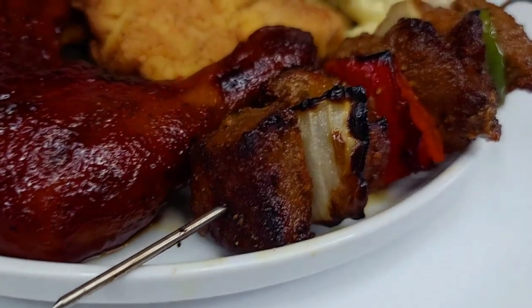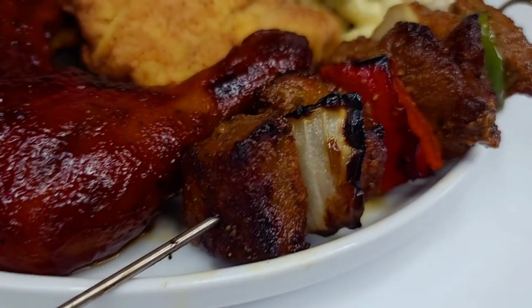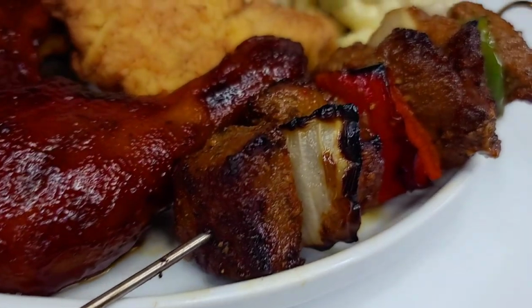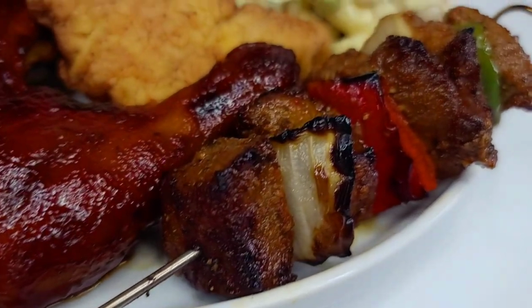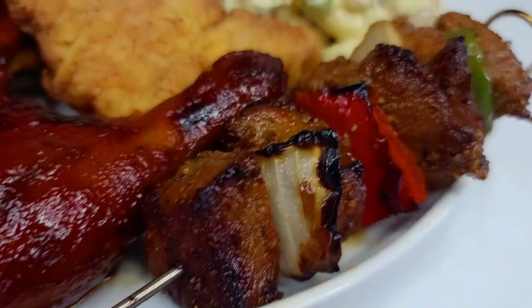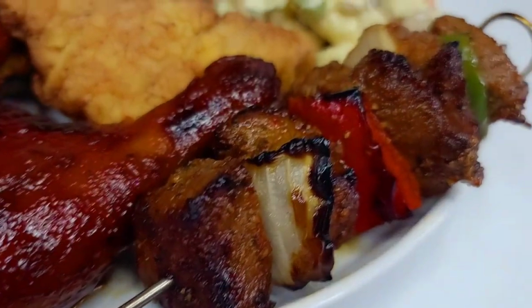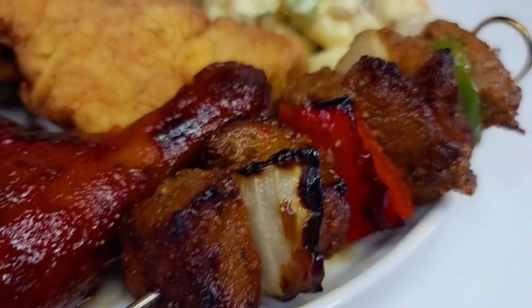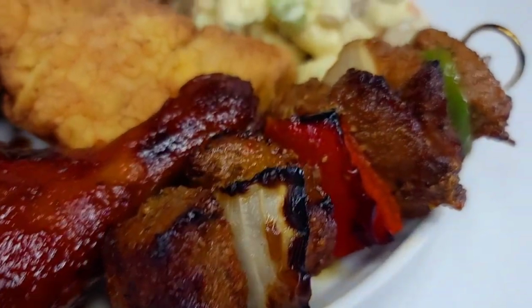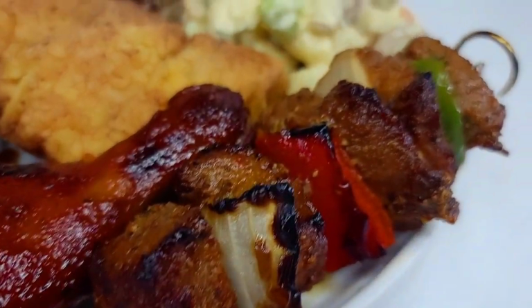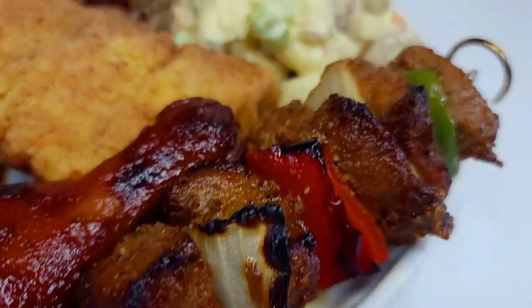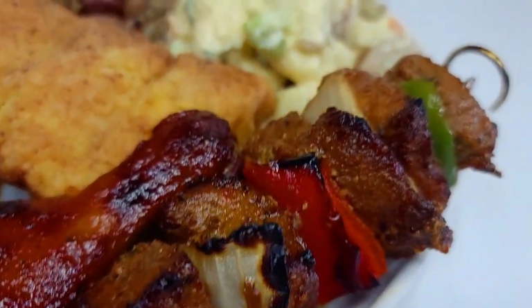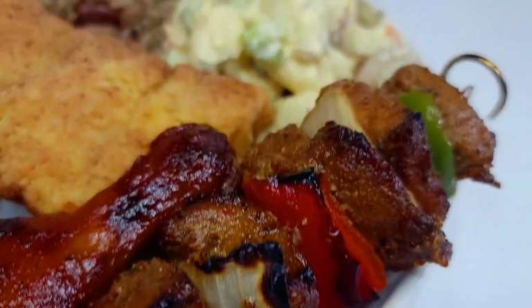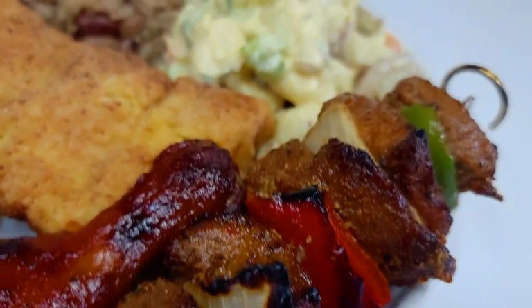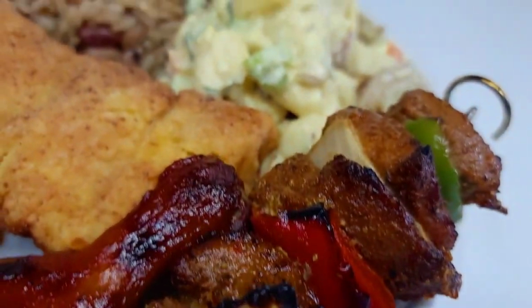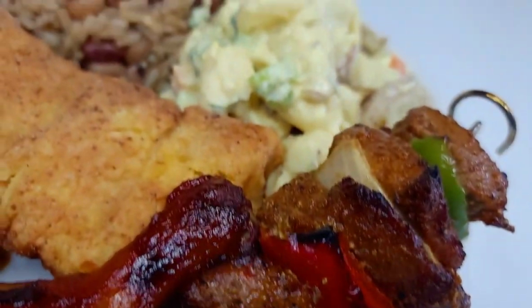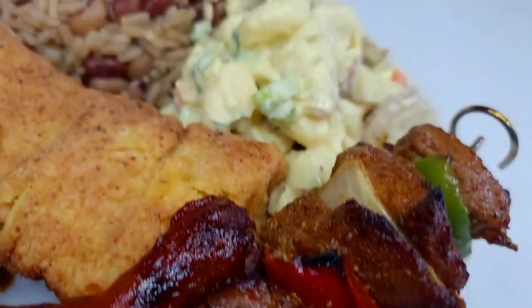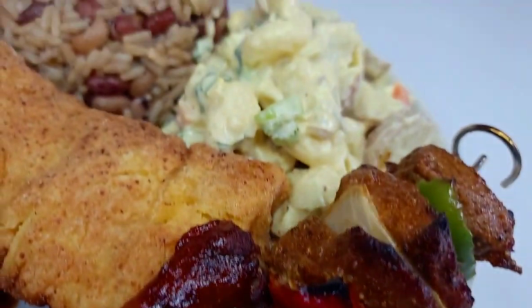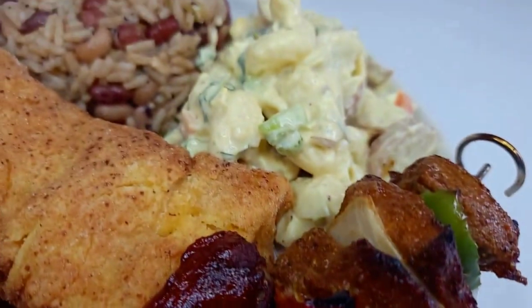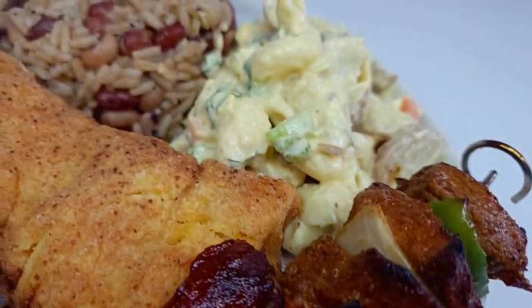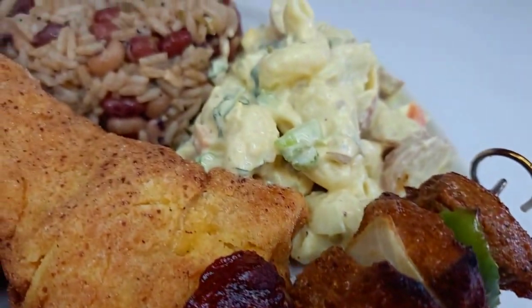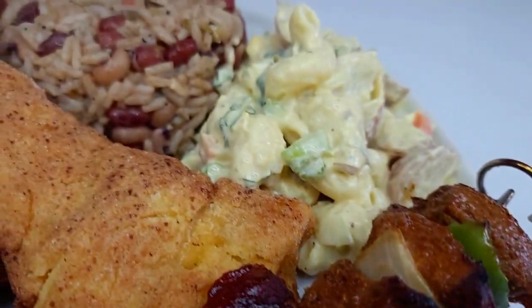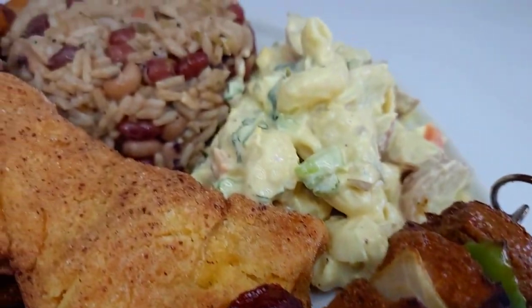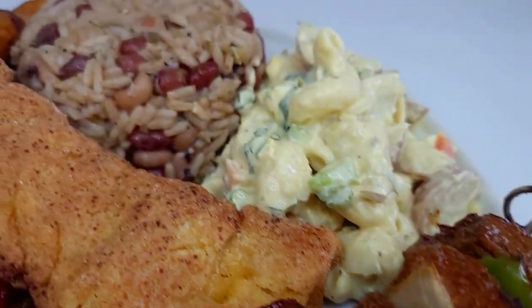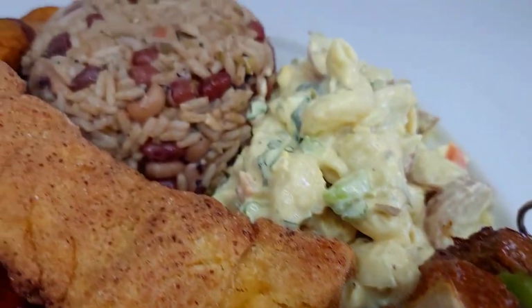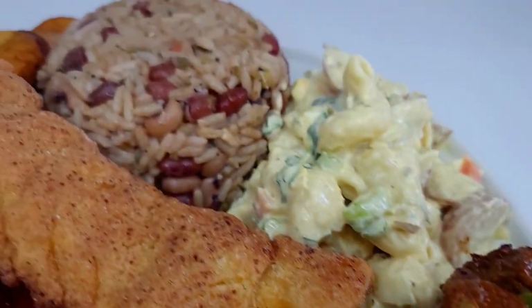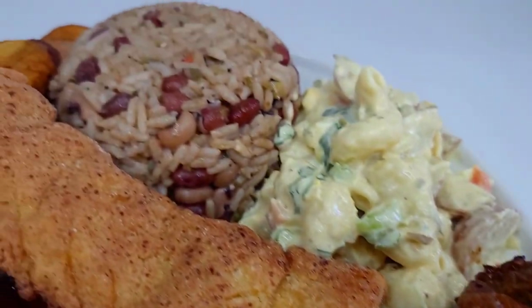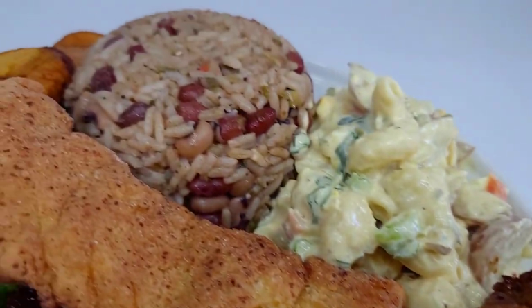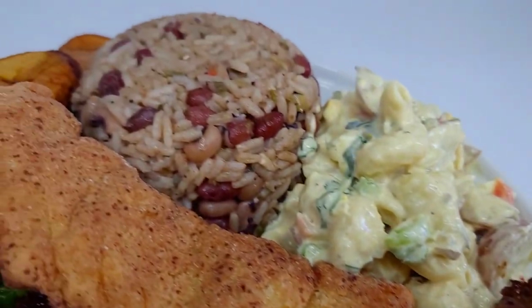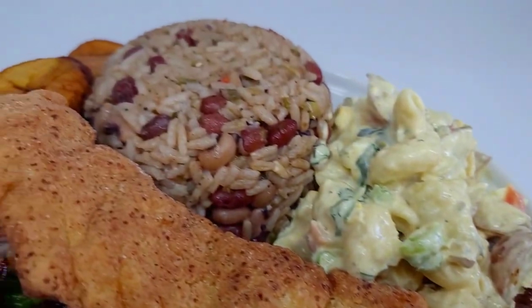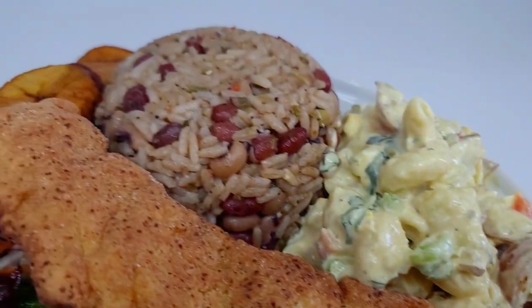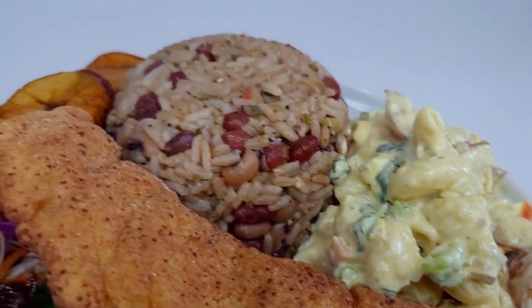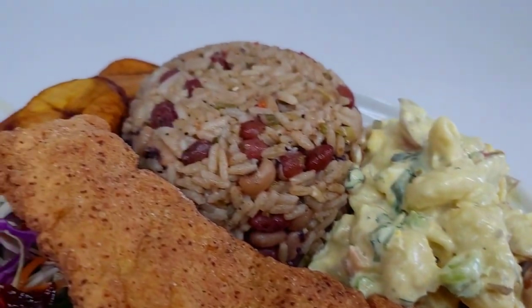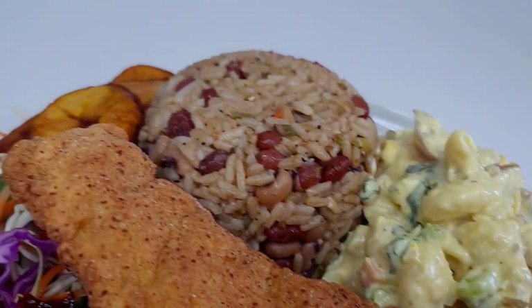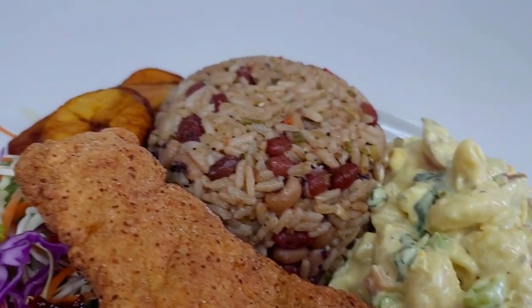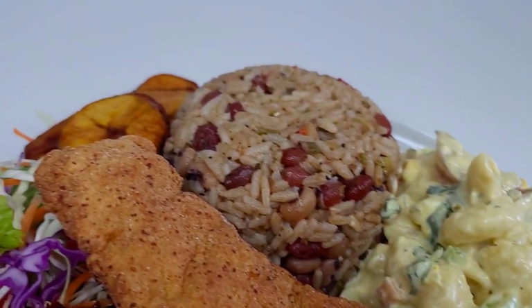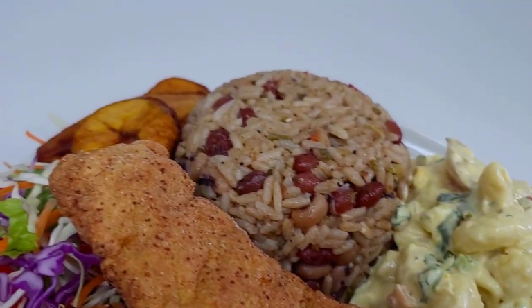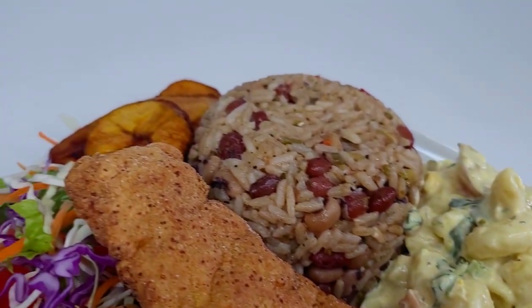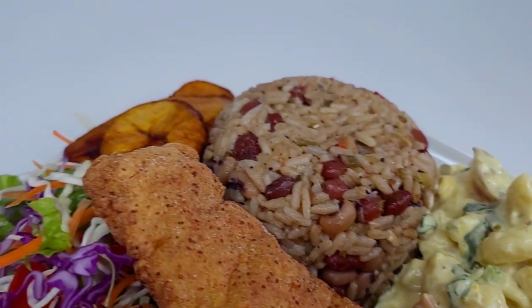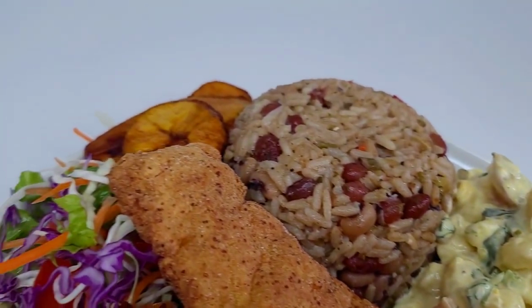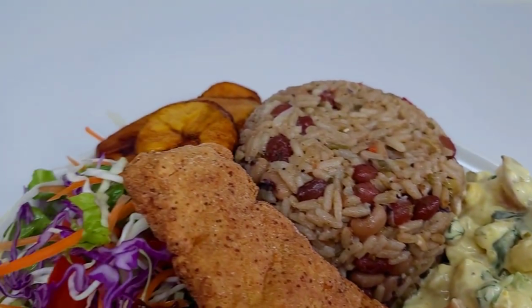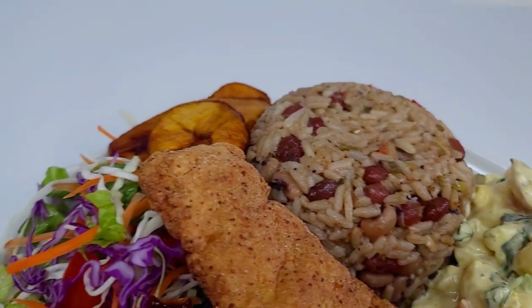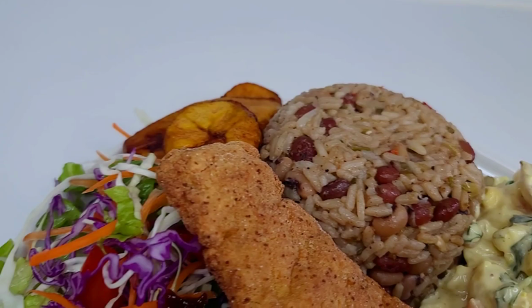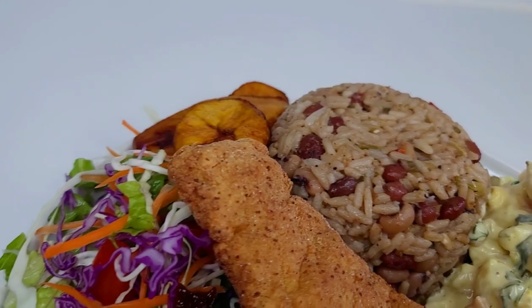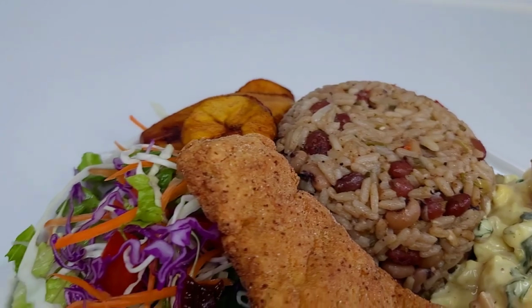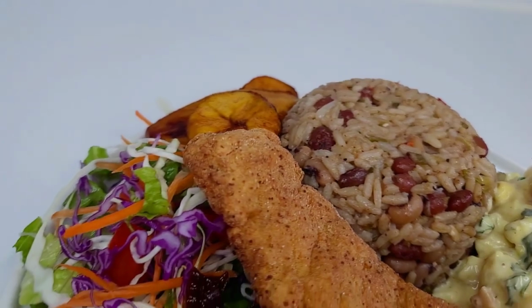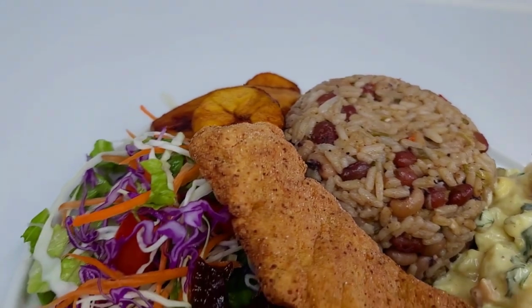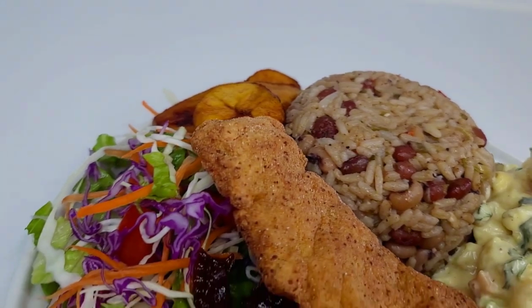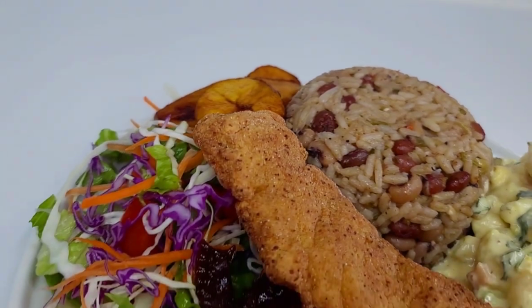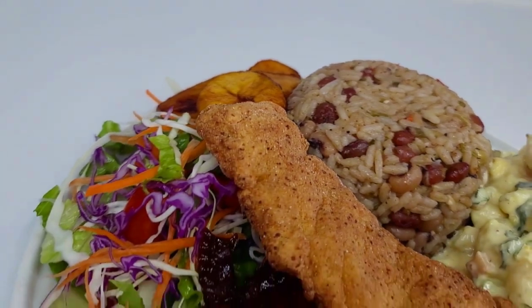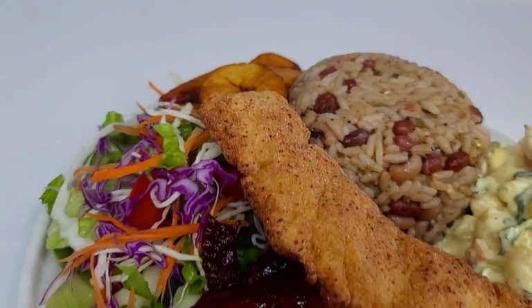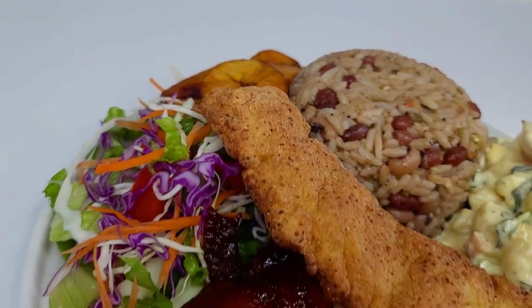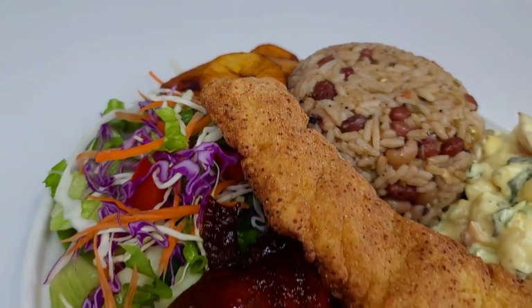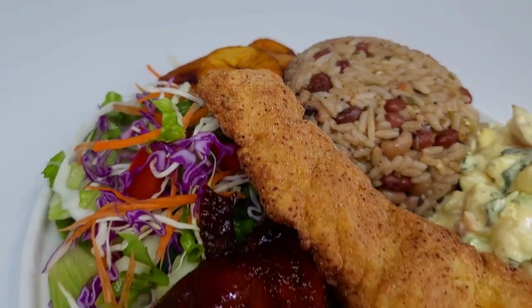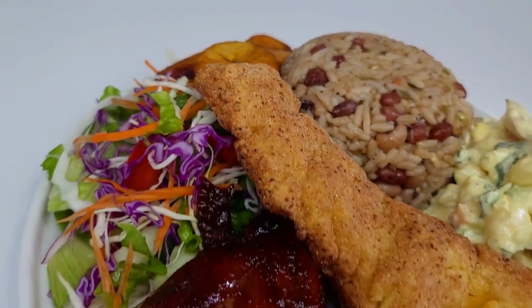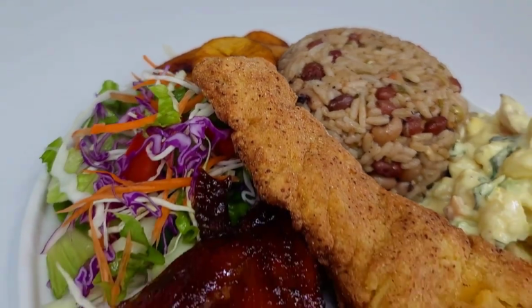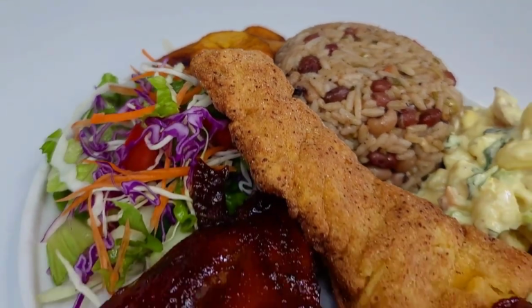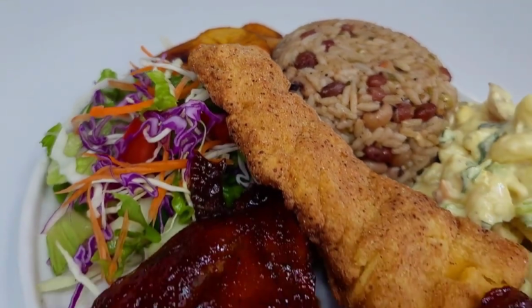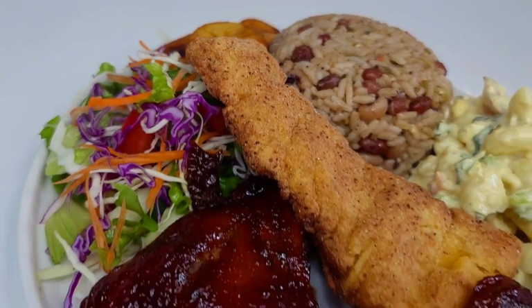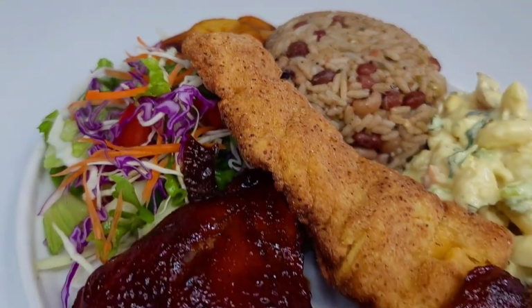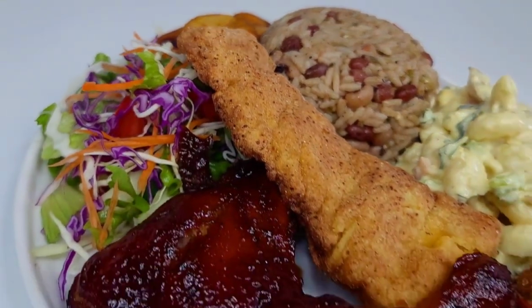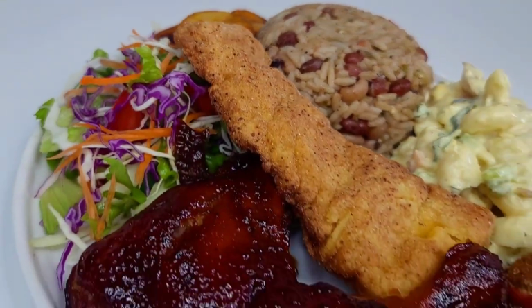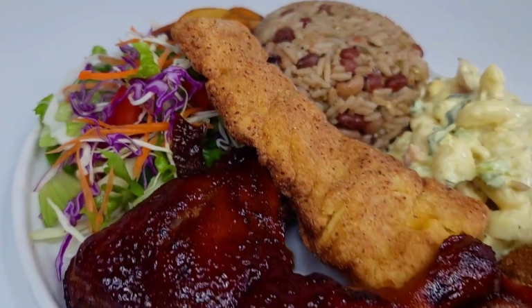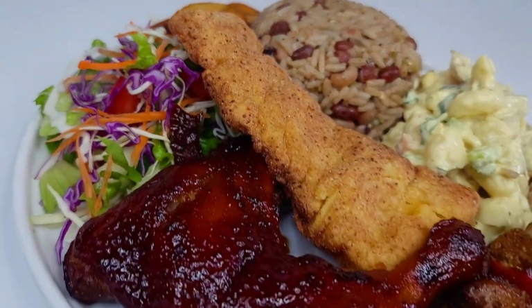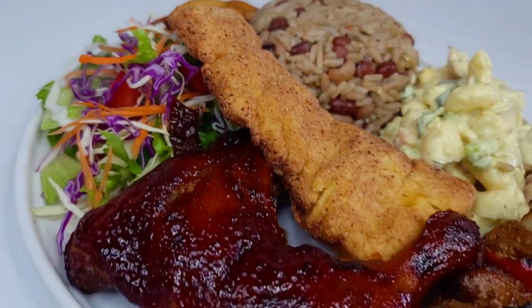Hey y'all, welcome back to my channel! Thank you all for stopping by. Let's go in the kitchen and prepare this delicious lunch with me.